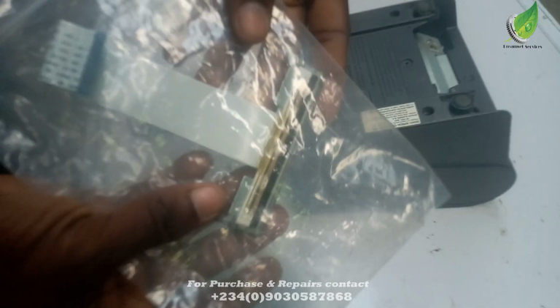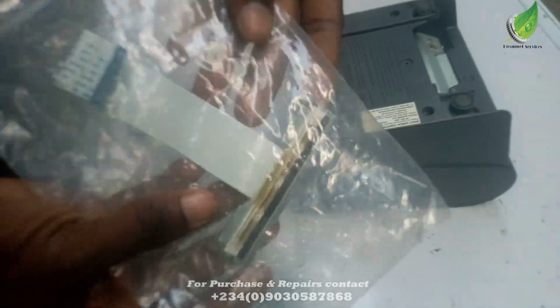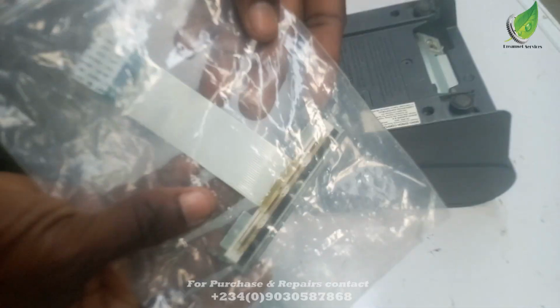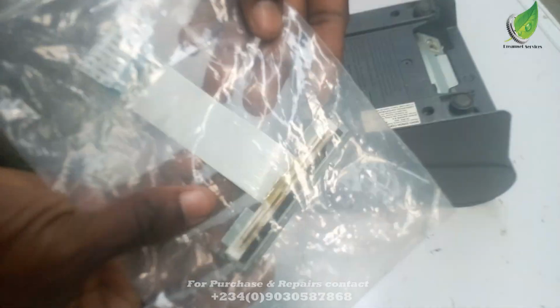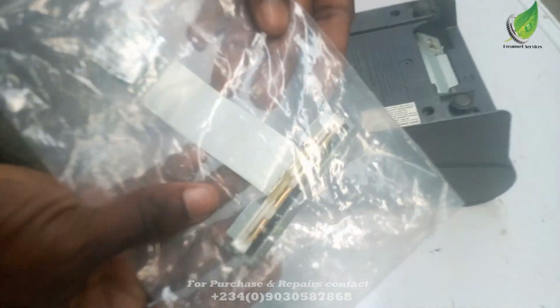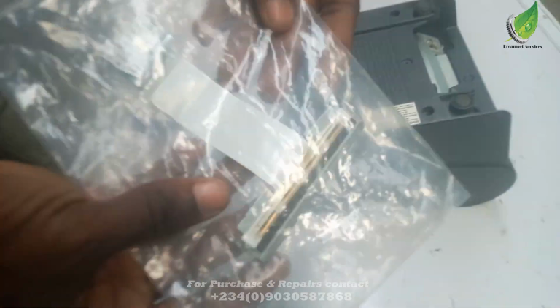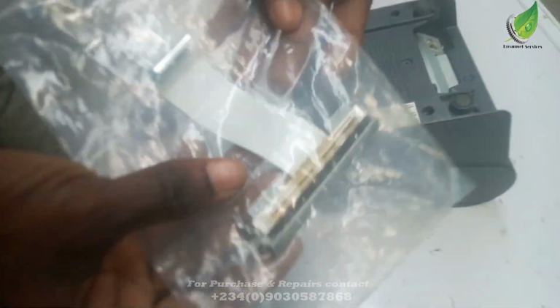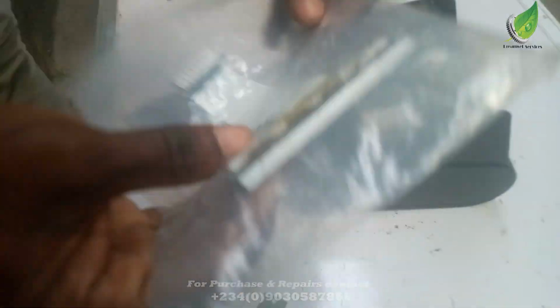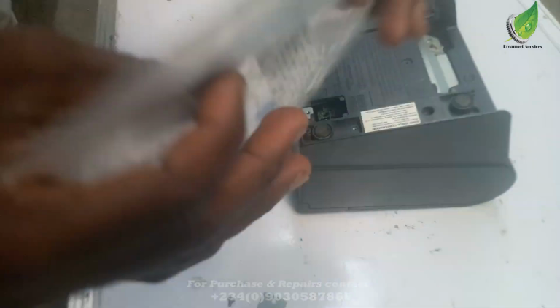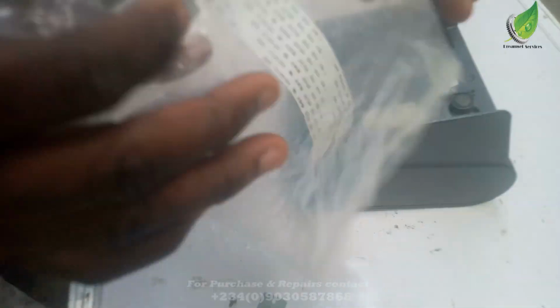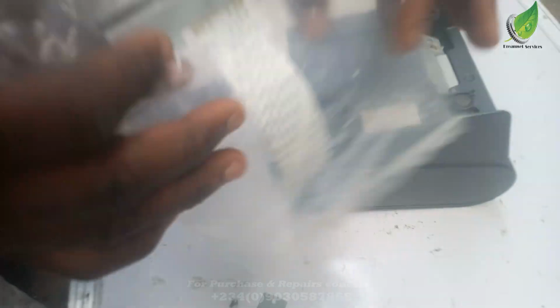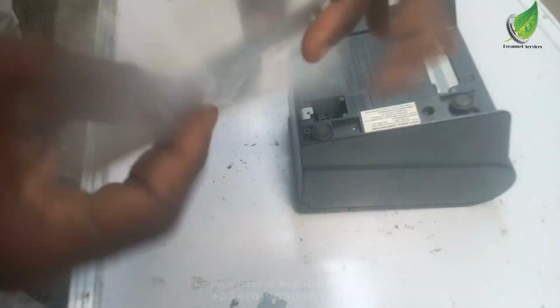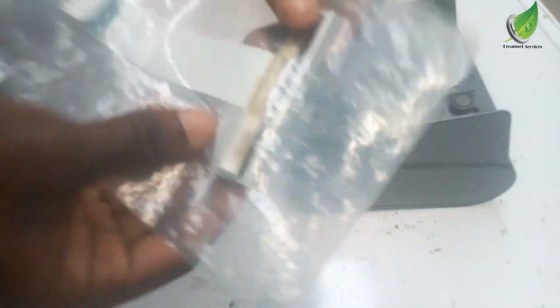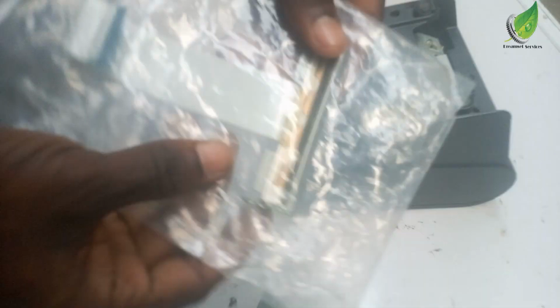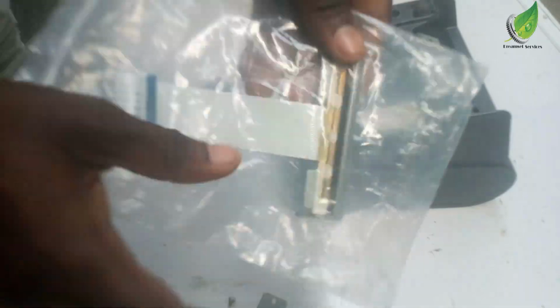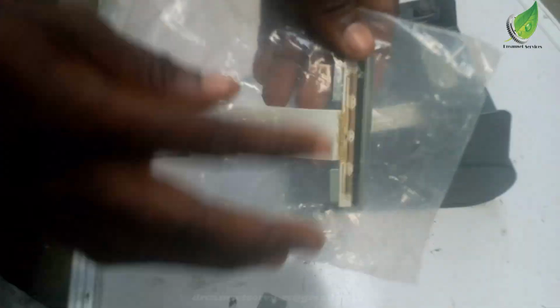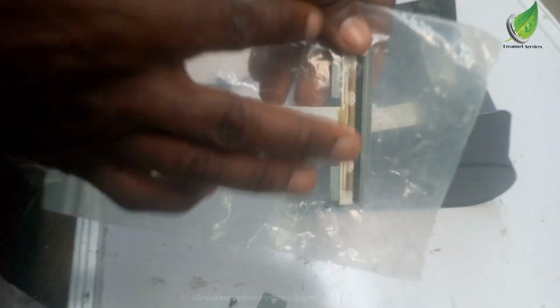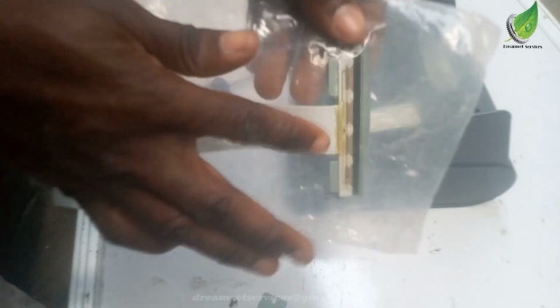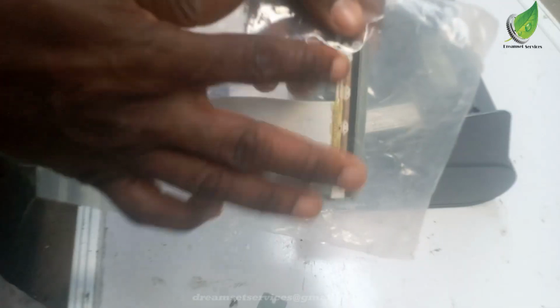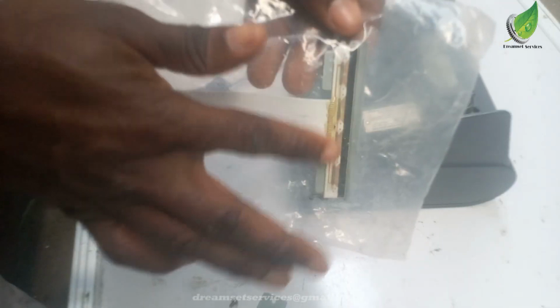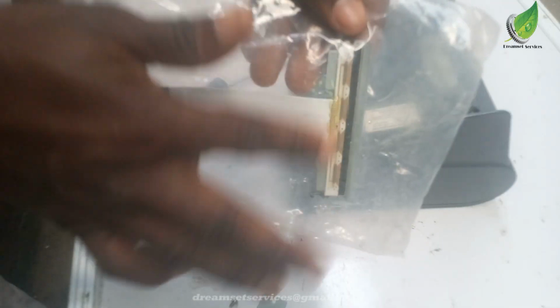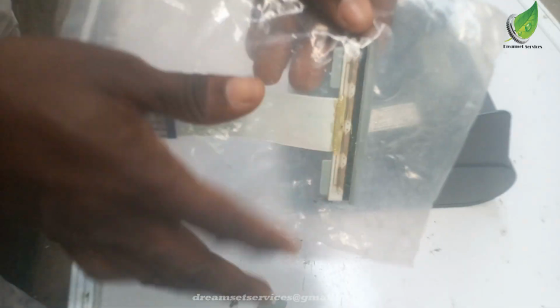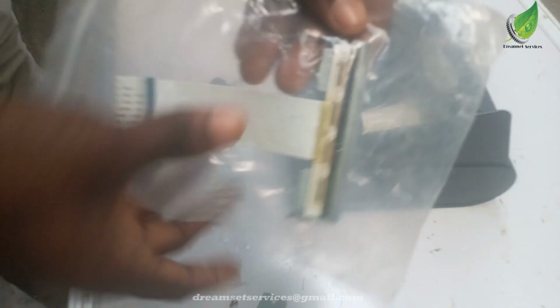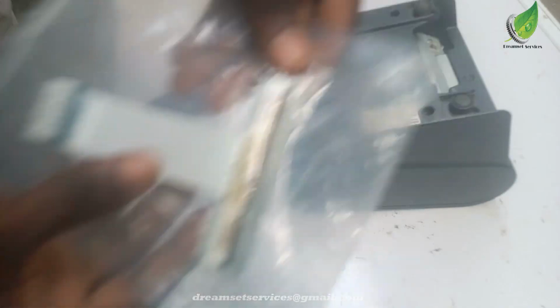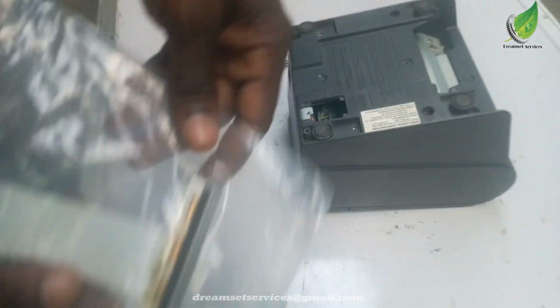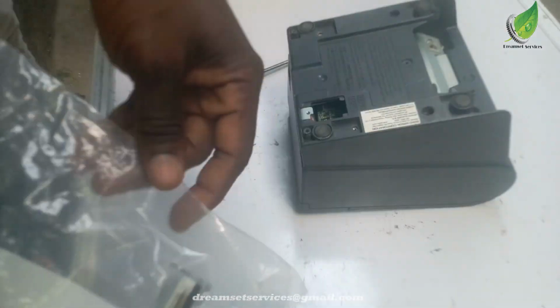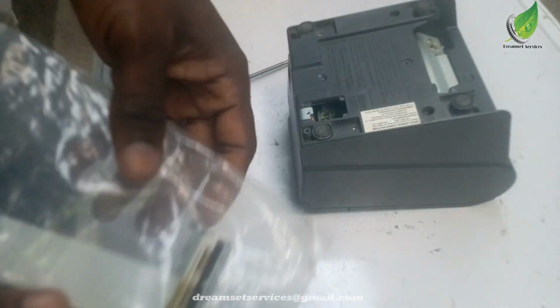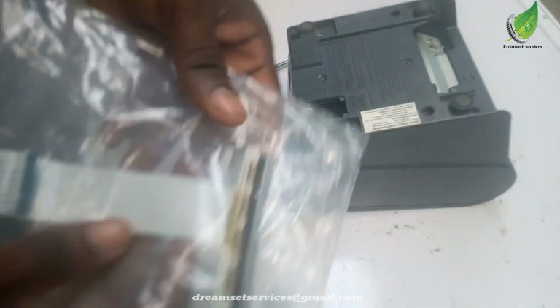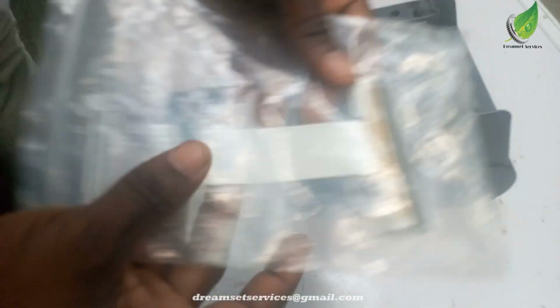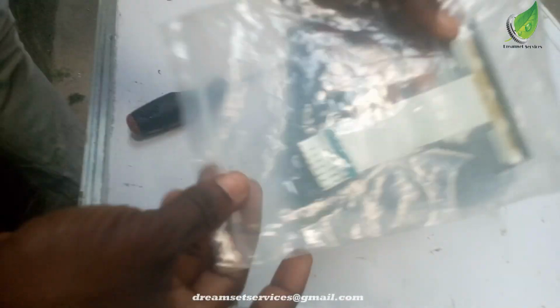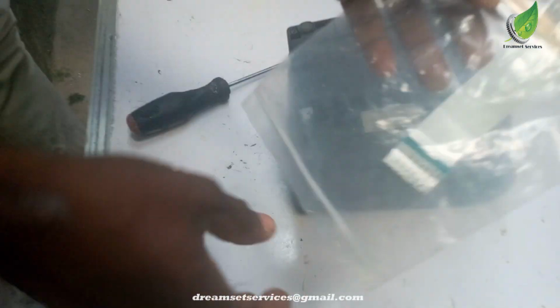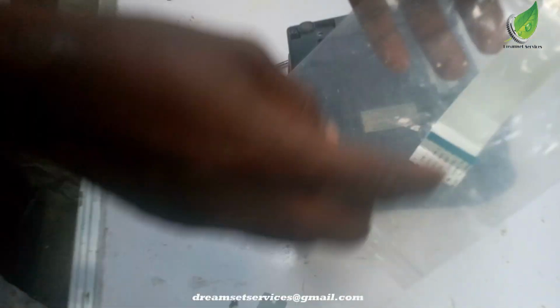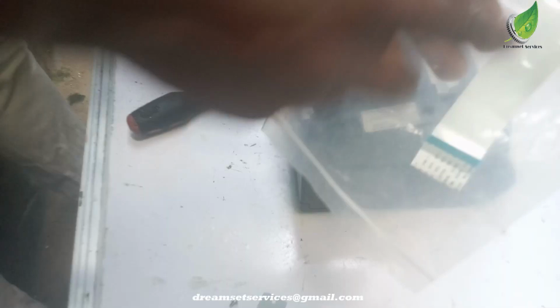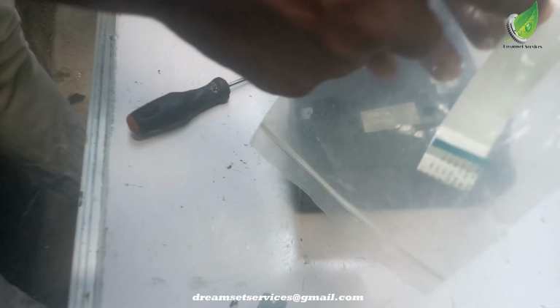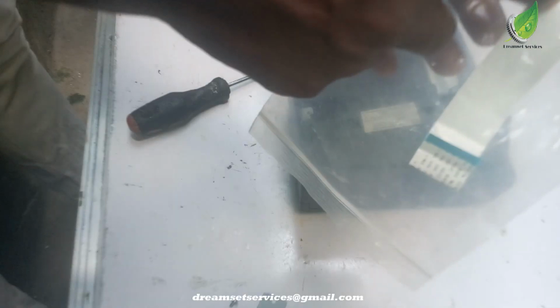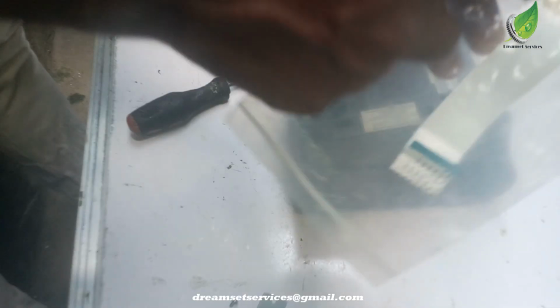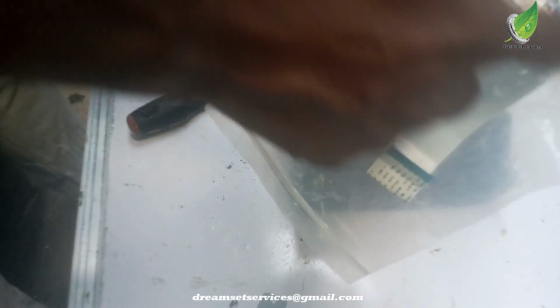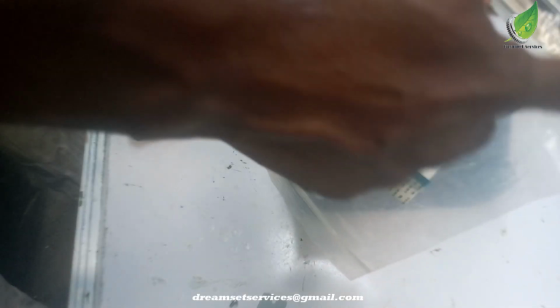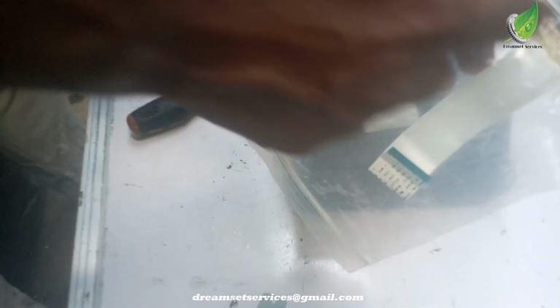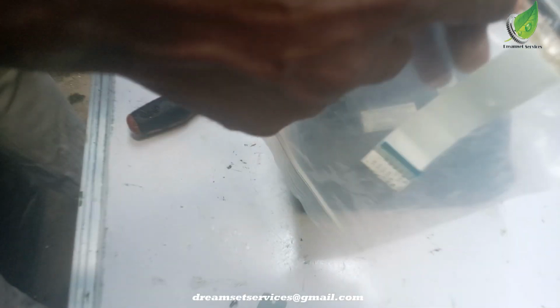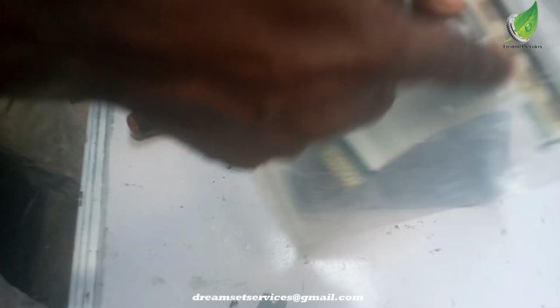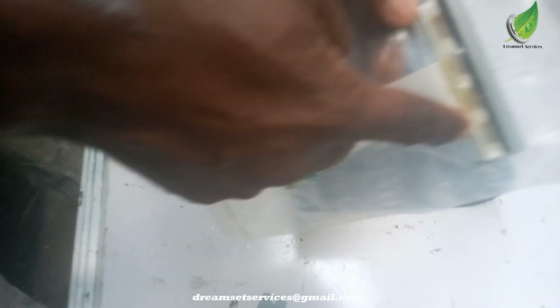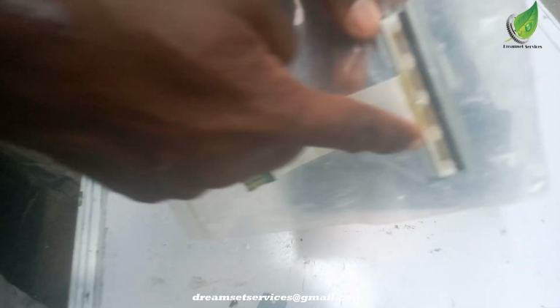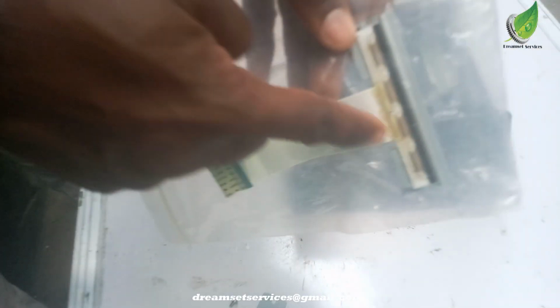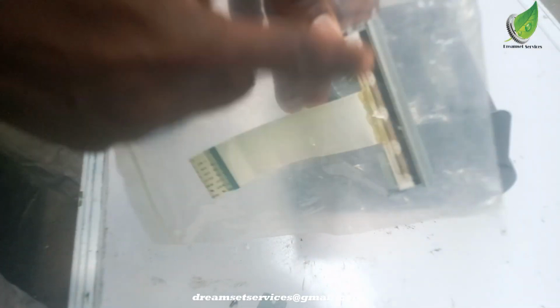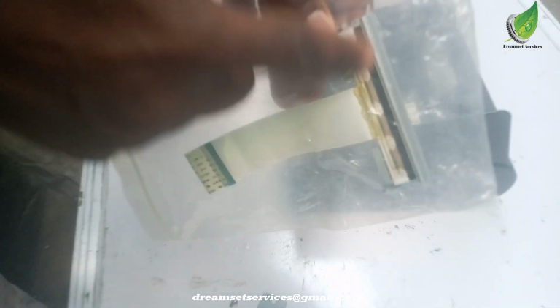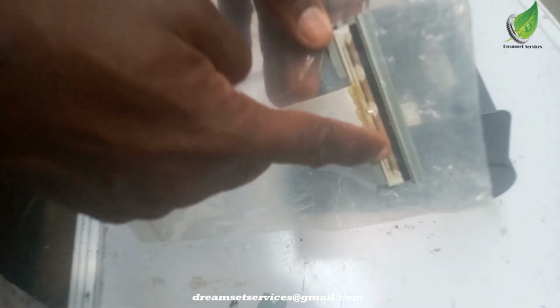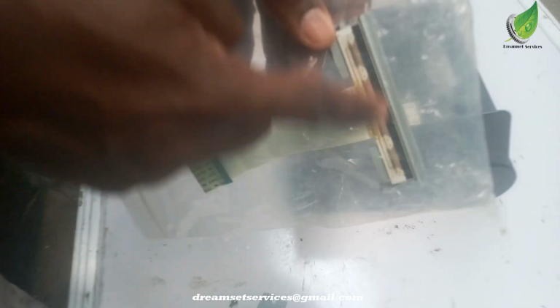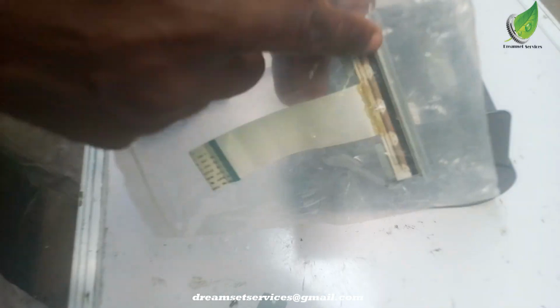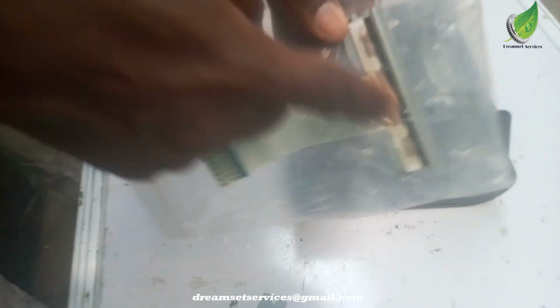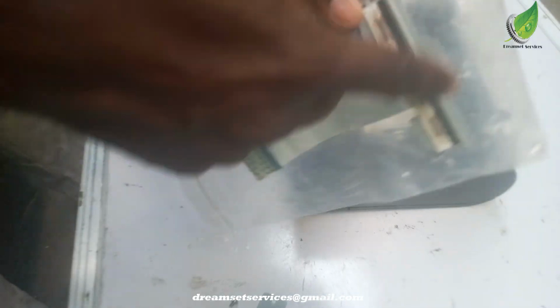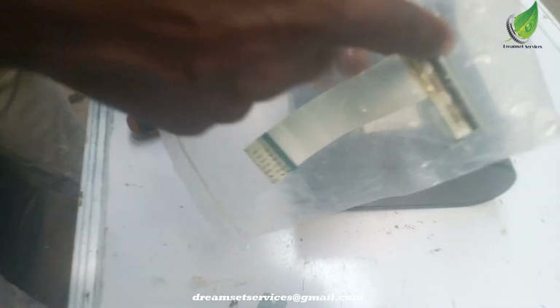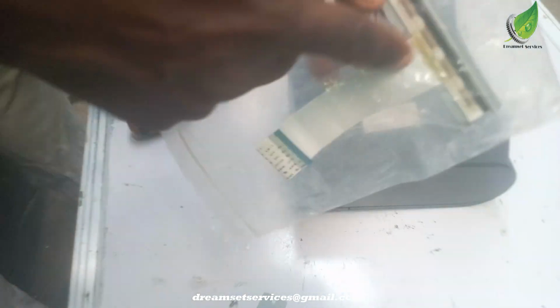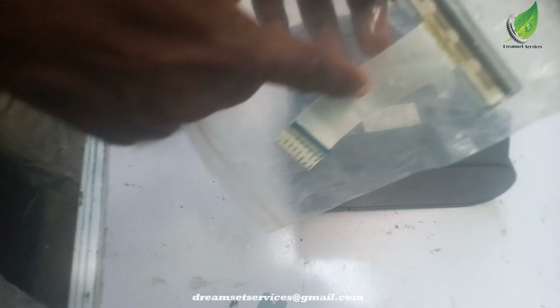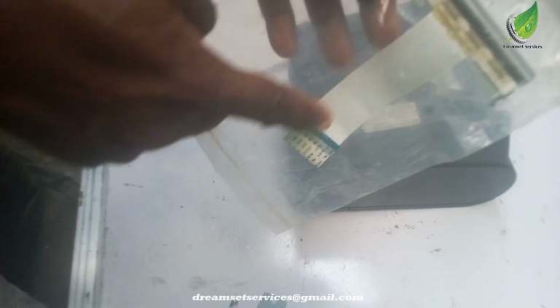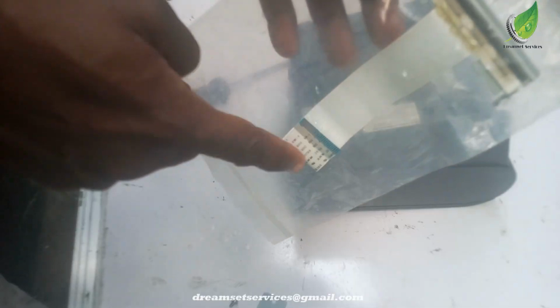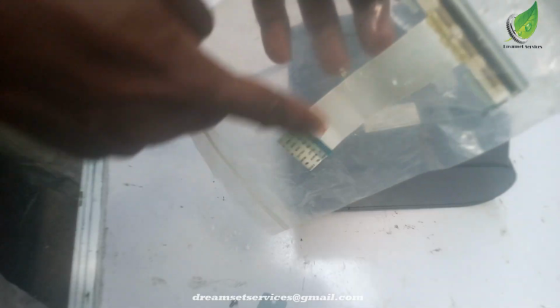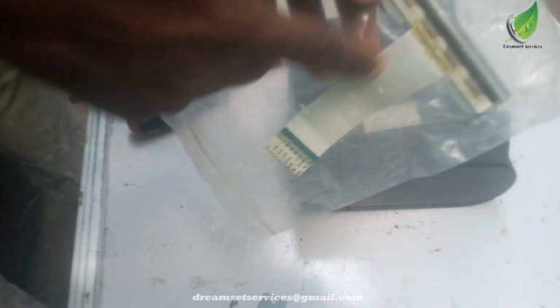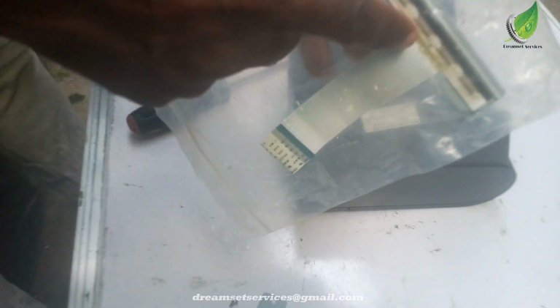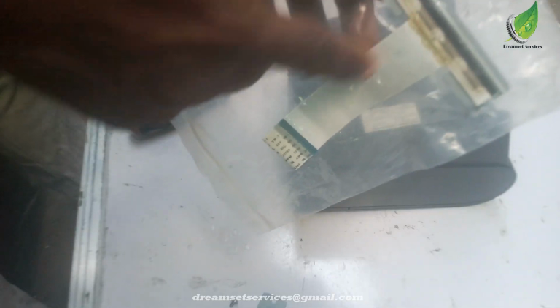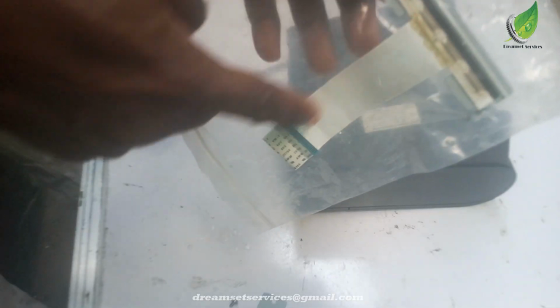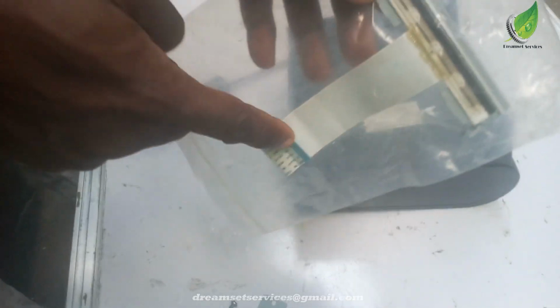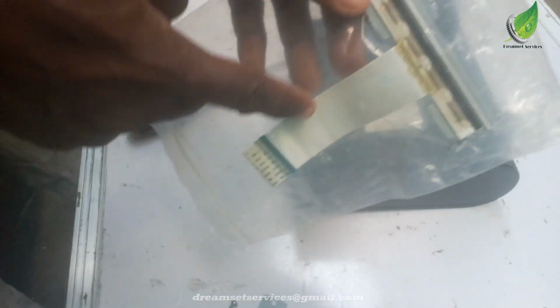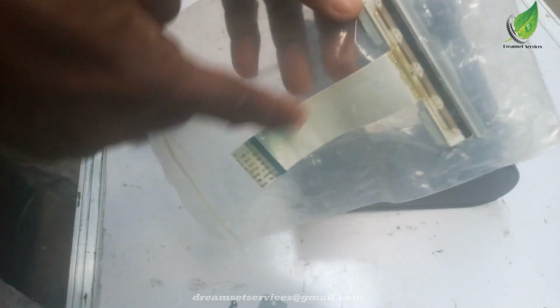So here is the printer that I'm going to be replacing it with. You can see, this is the face and that is the flex.